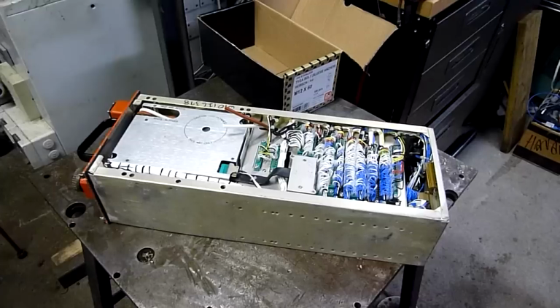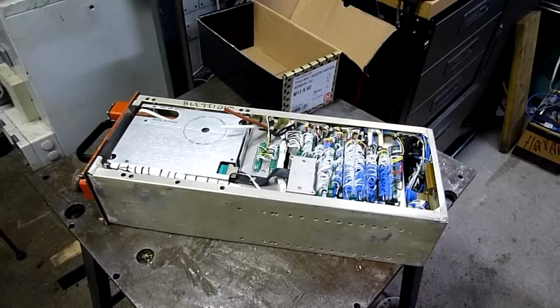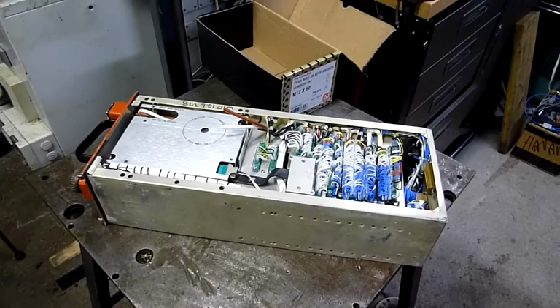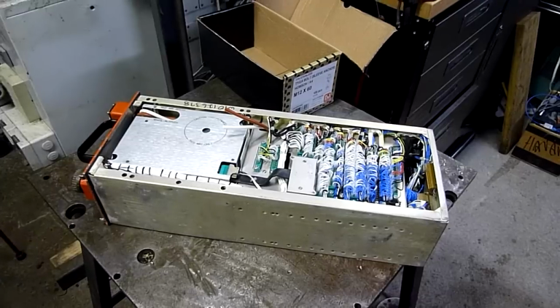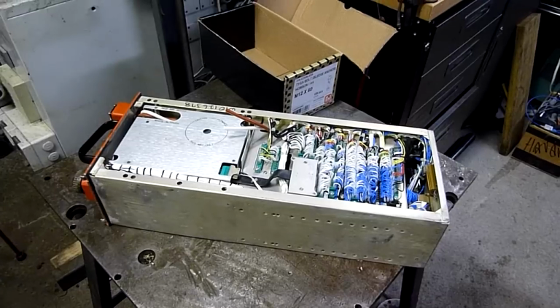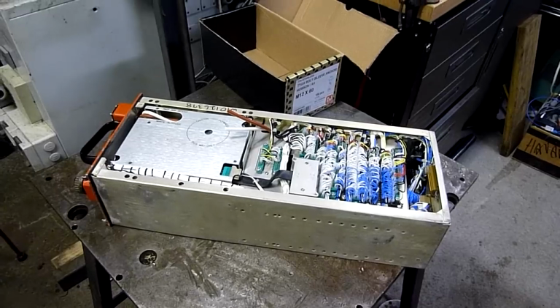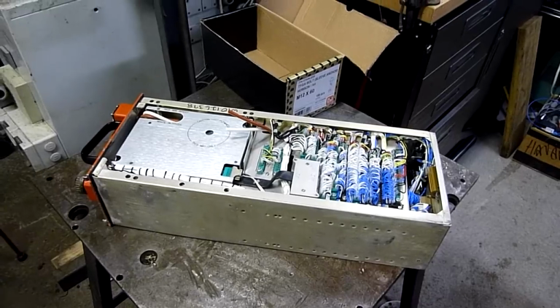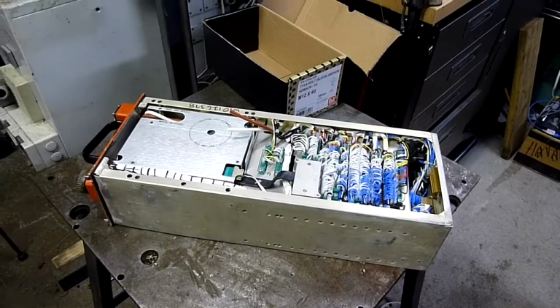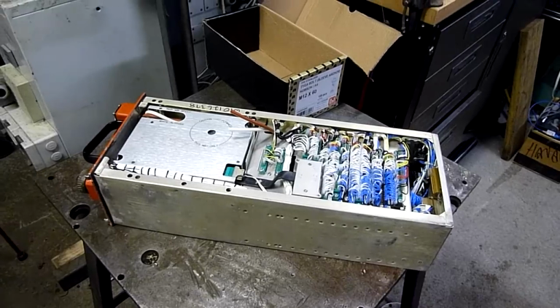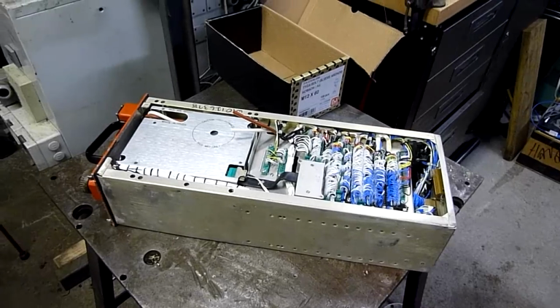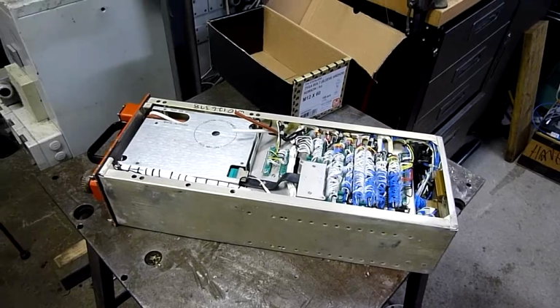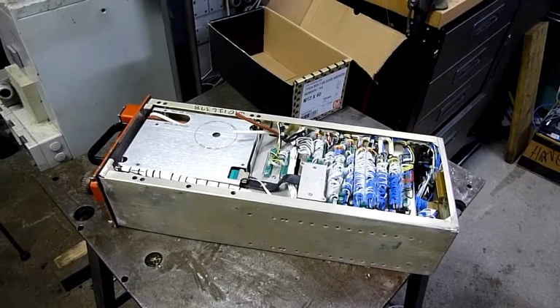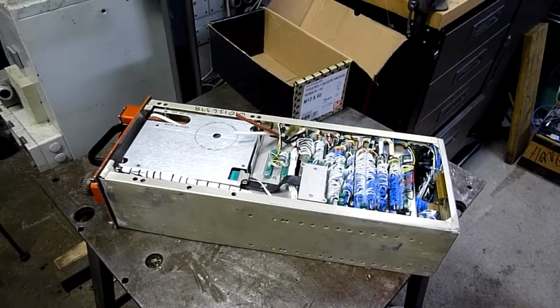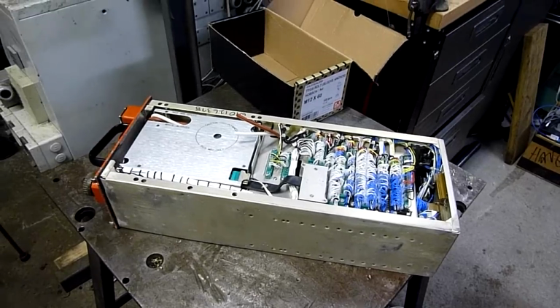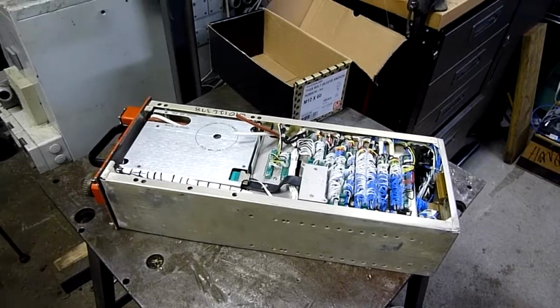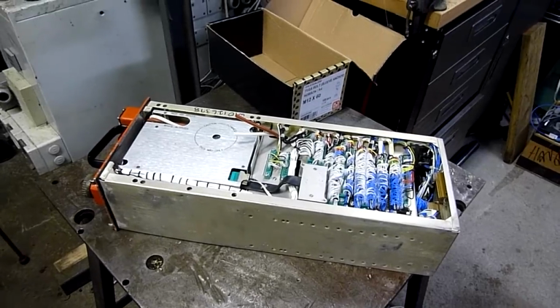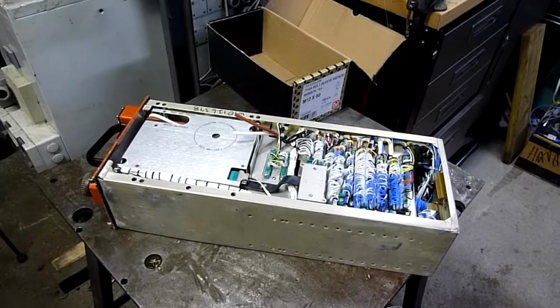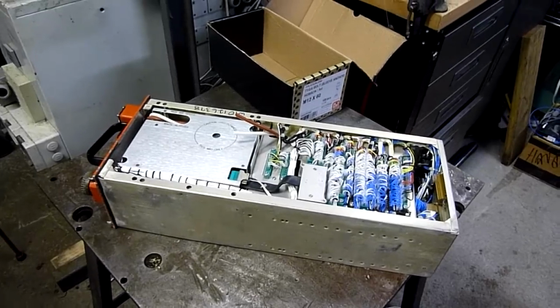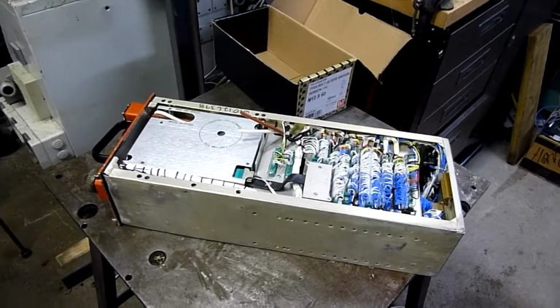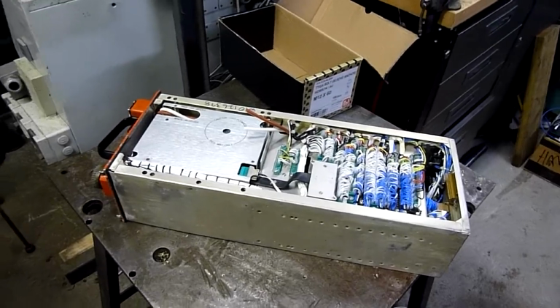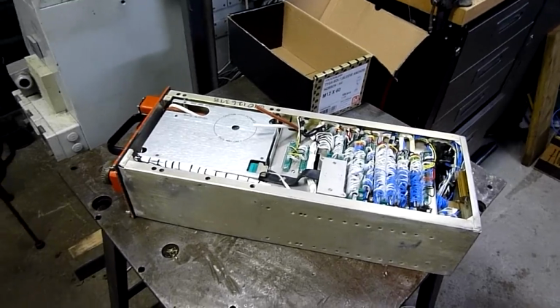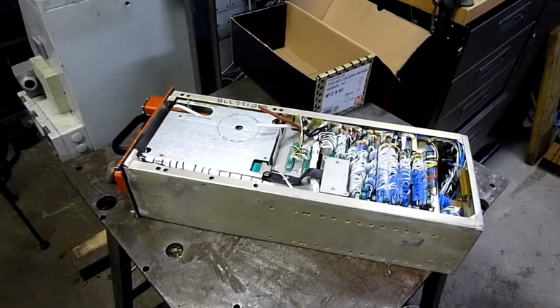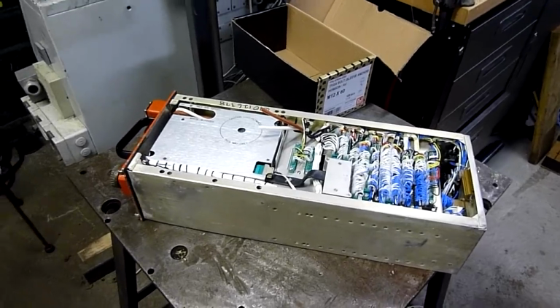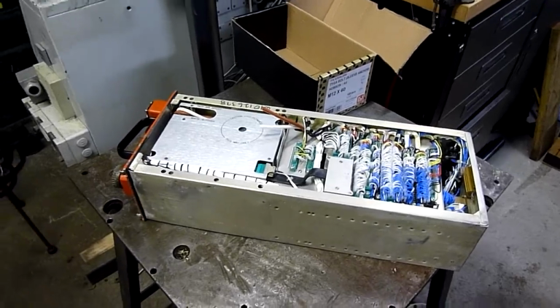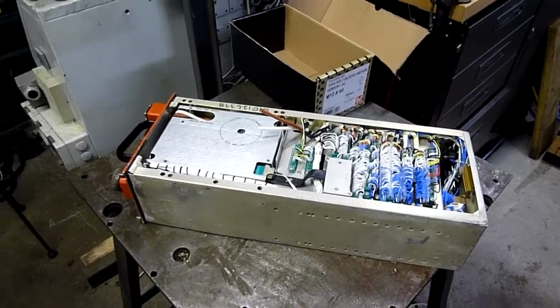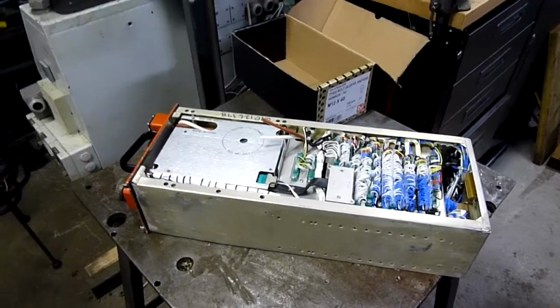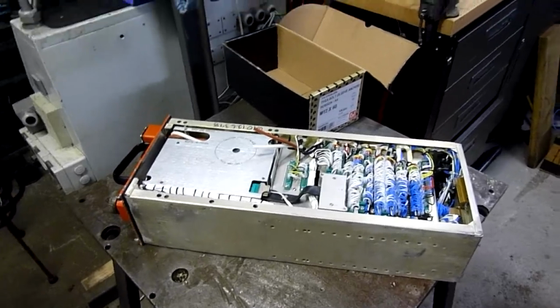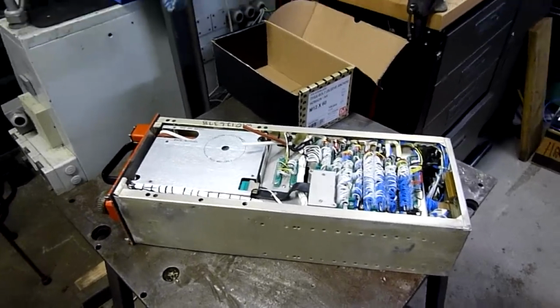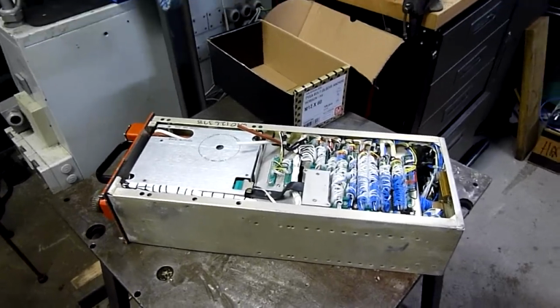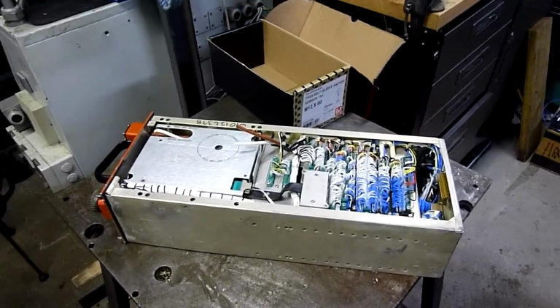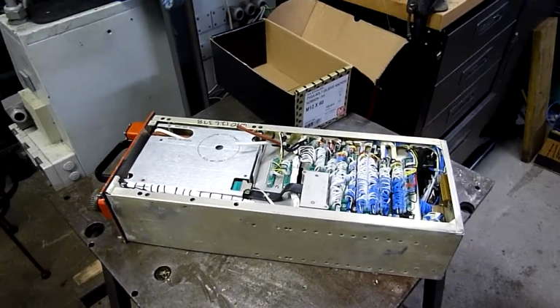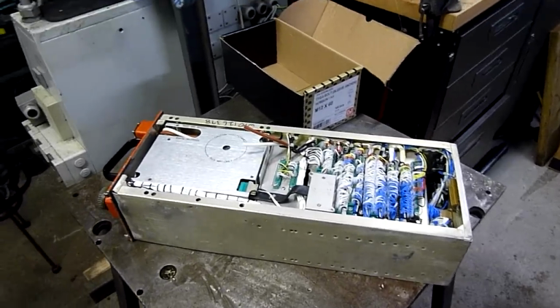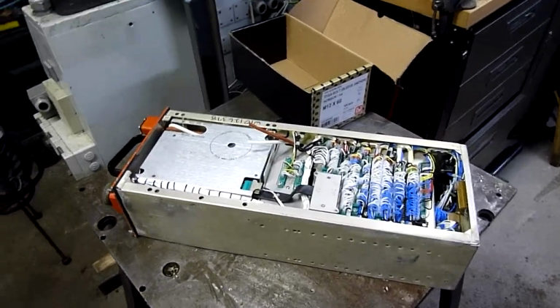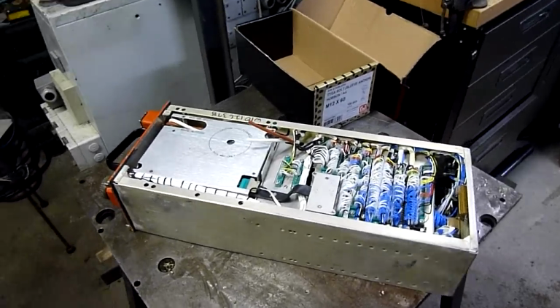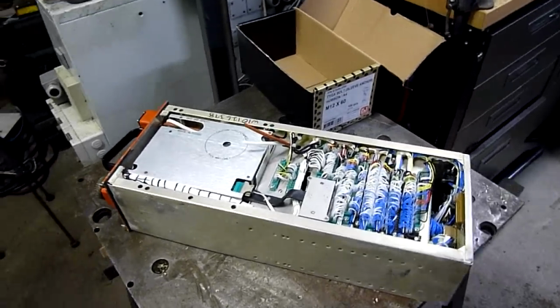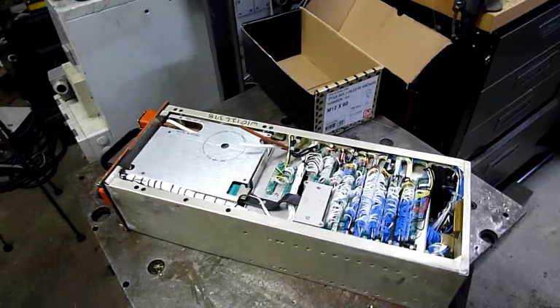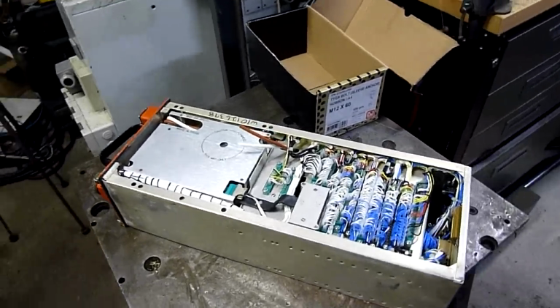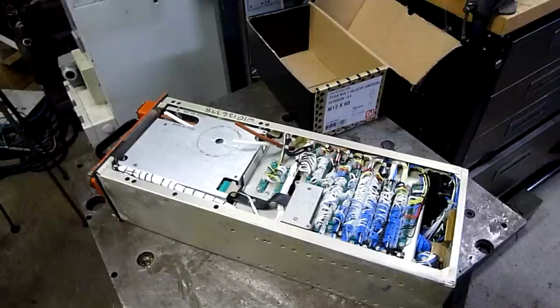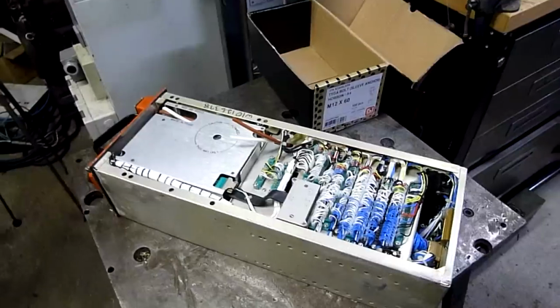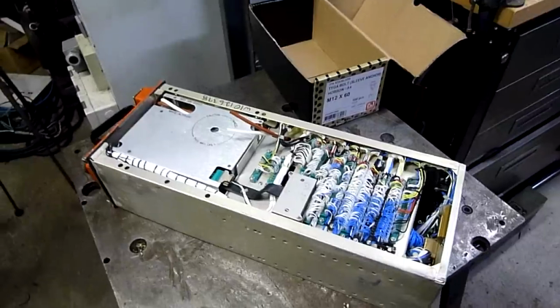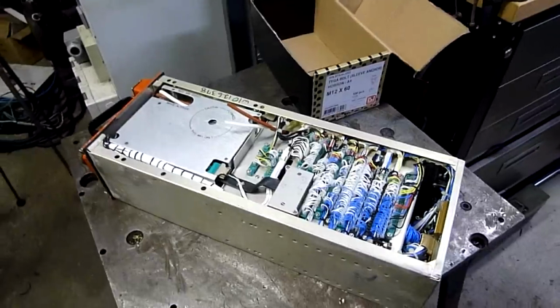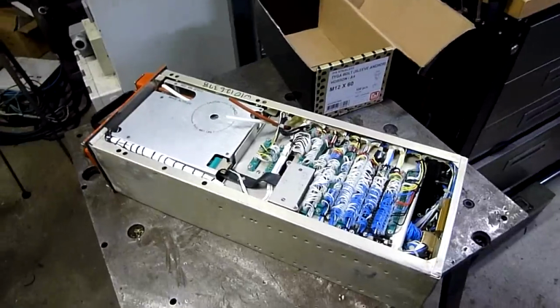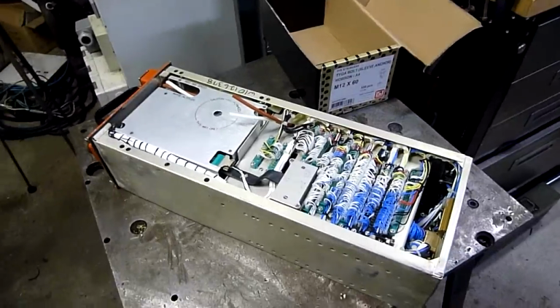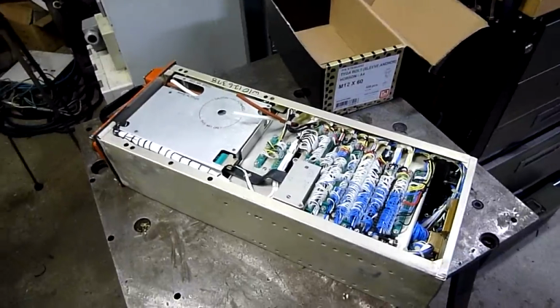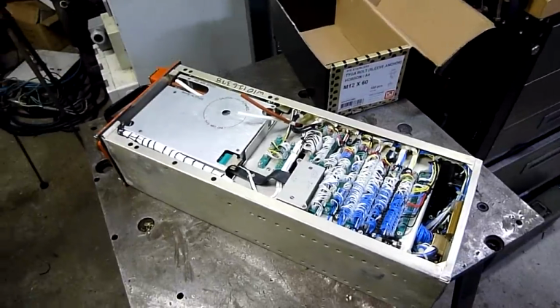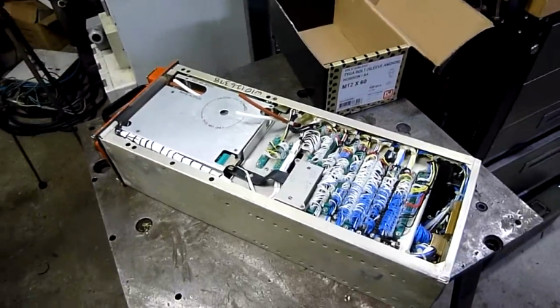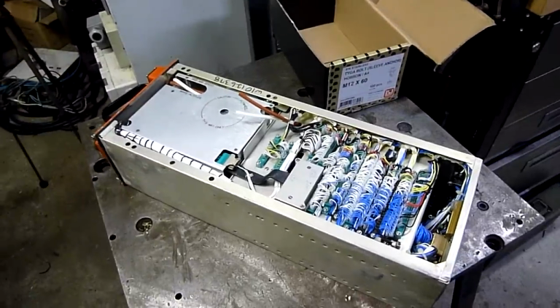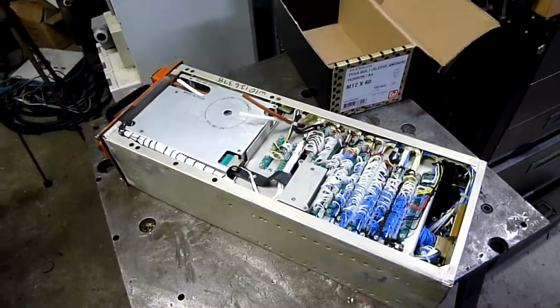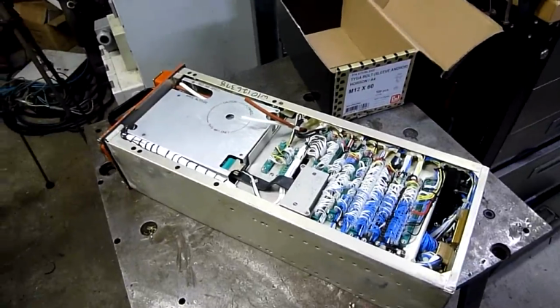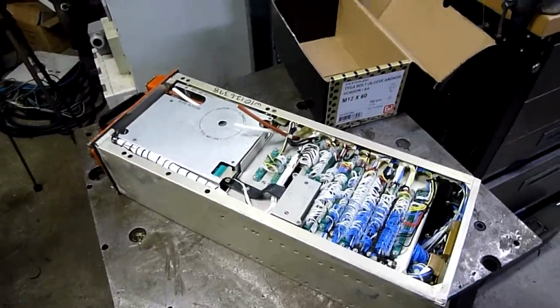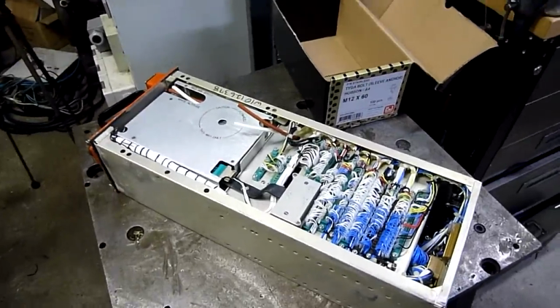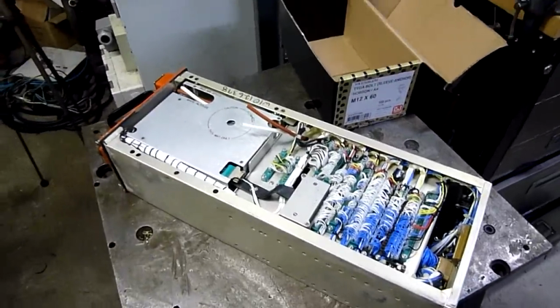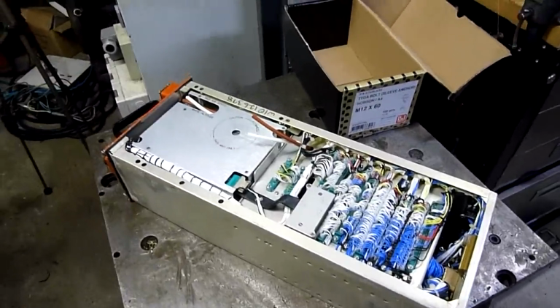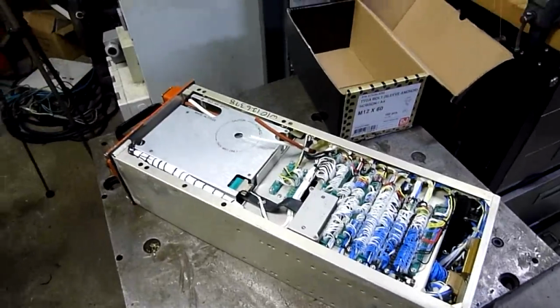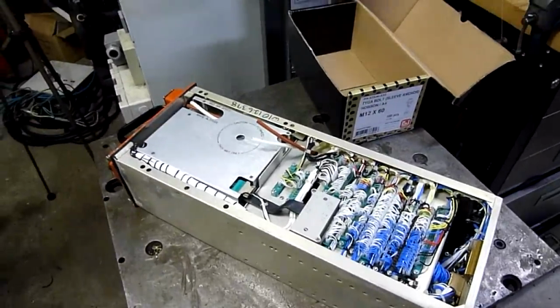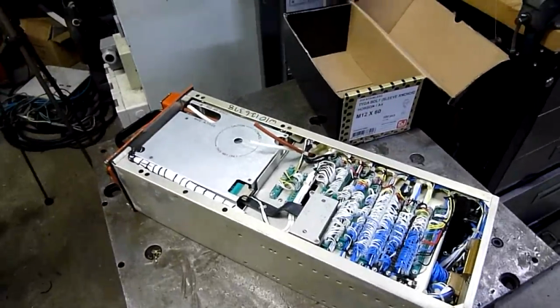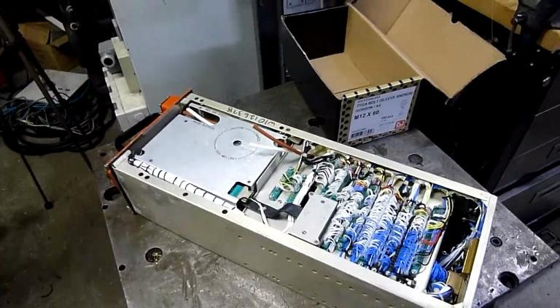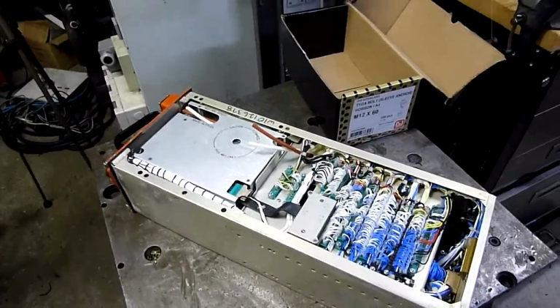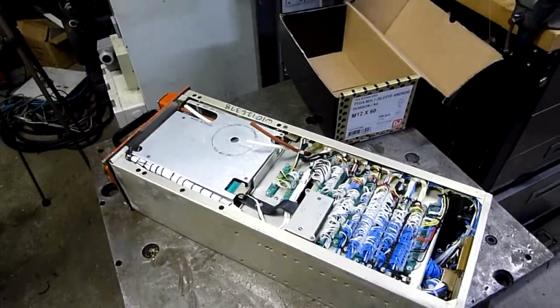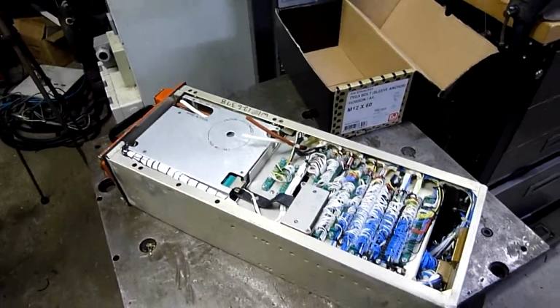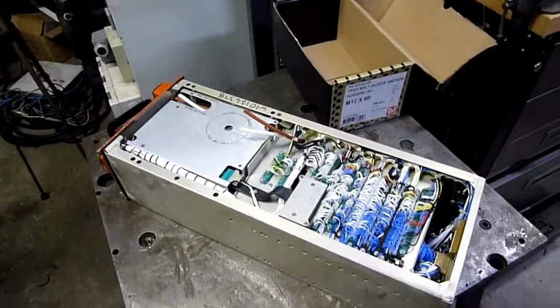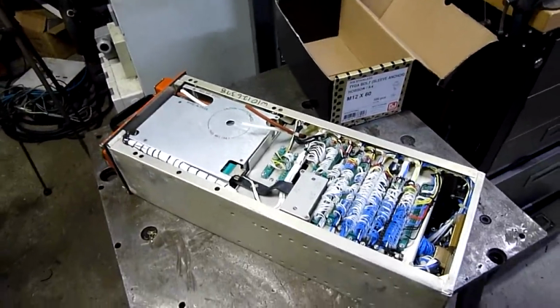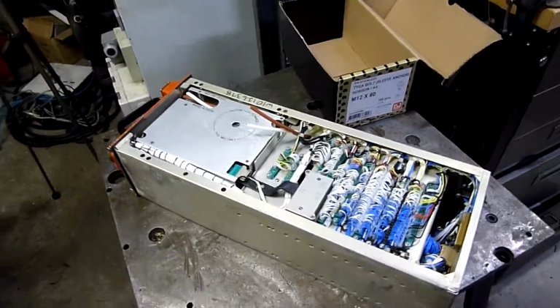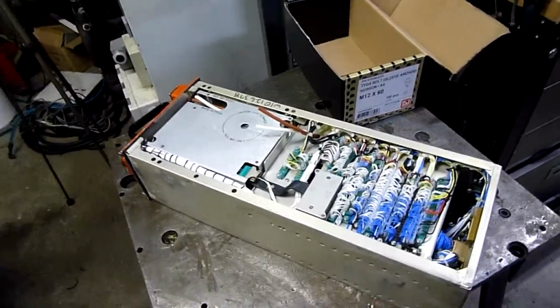G'day folks, welcome to part 2 of the flight recorder teardown. Once again, this is a Fairchild F800.